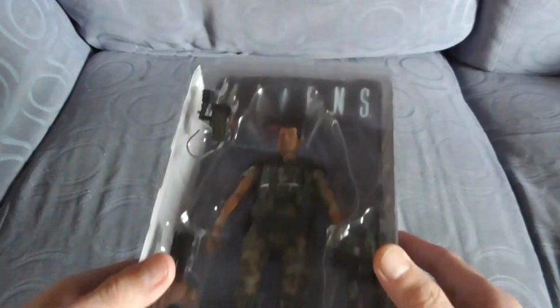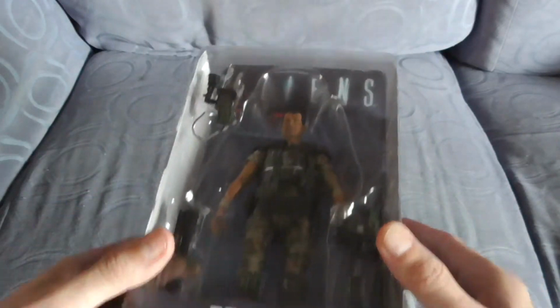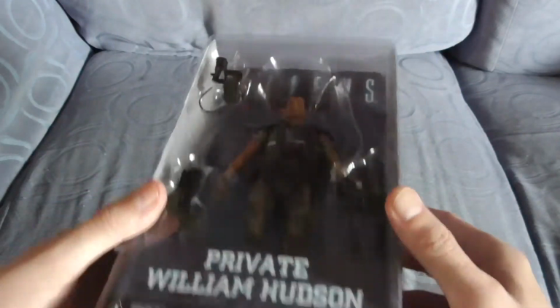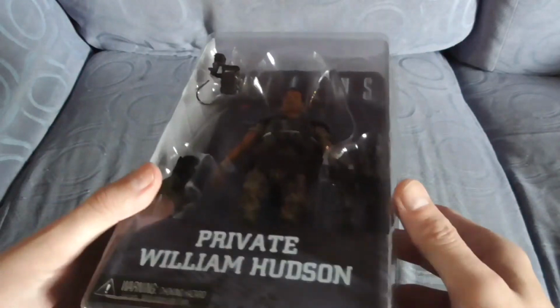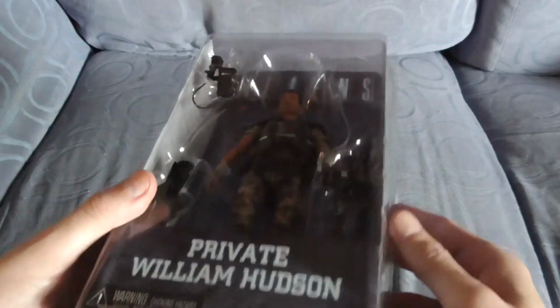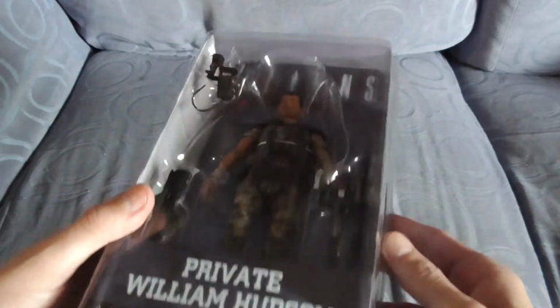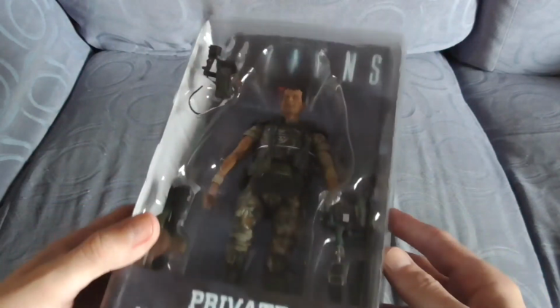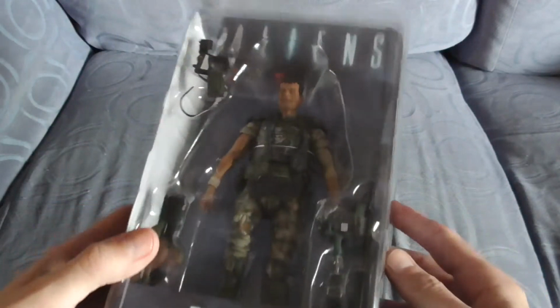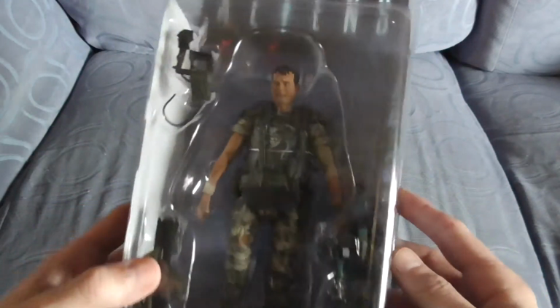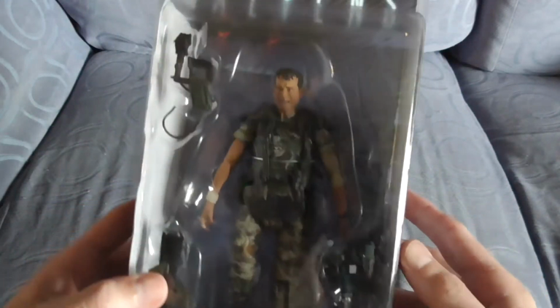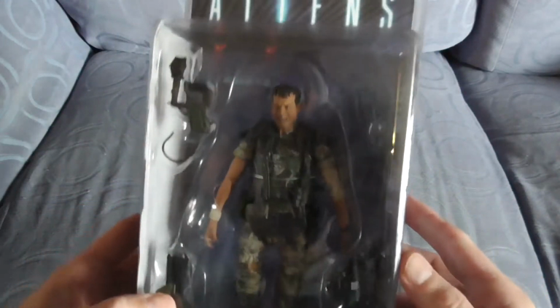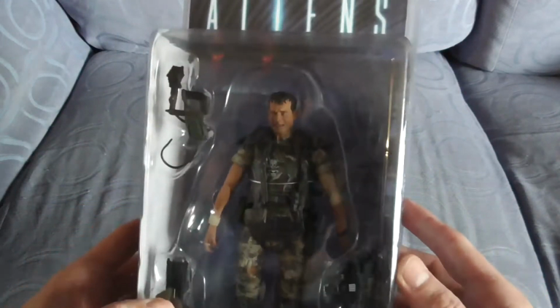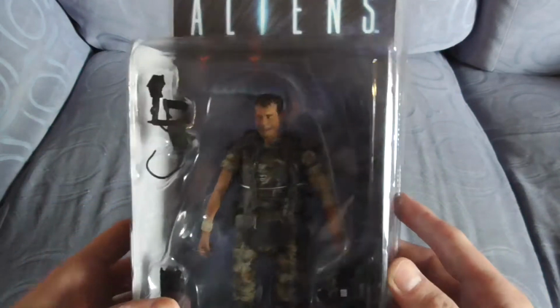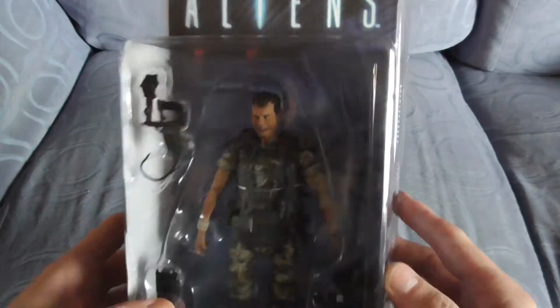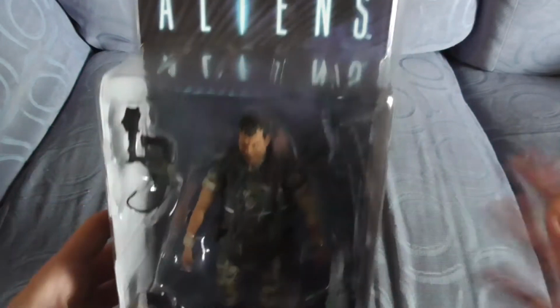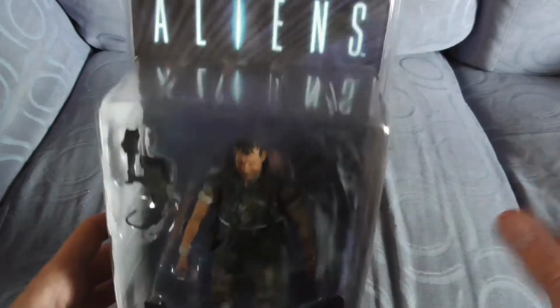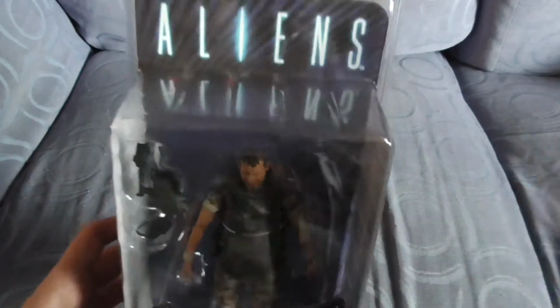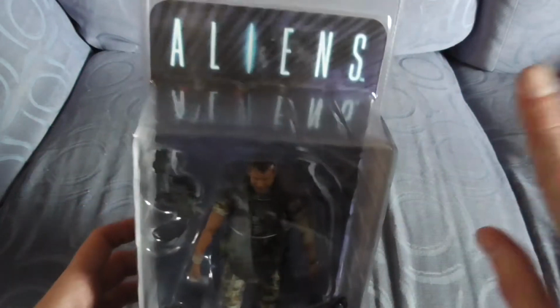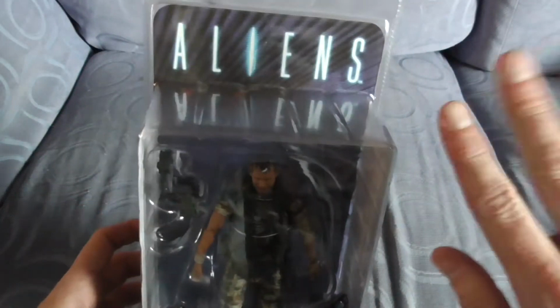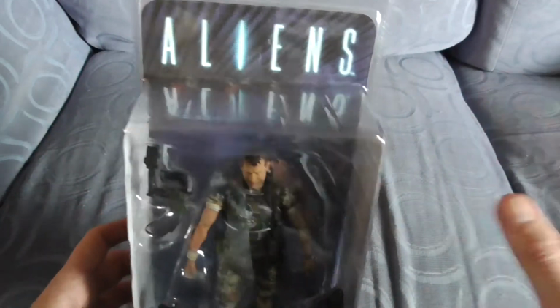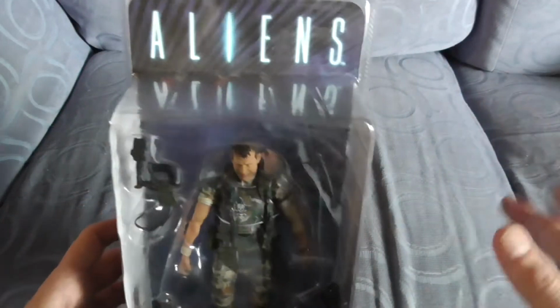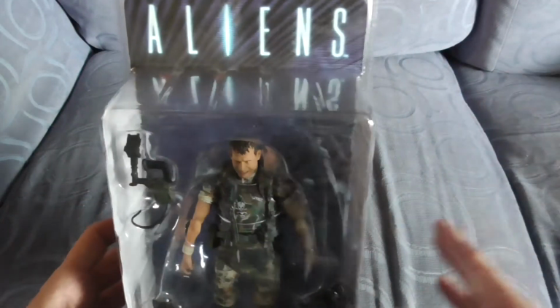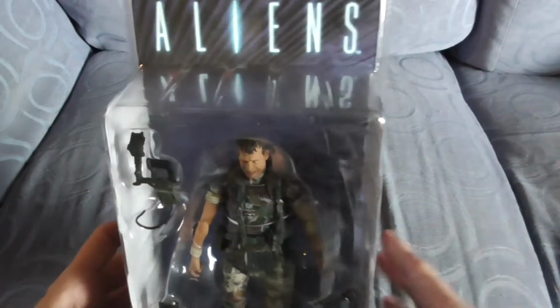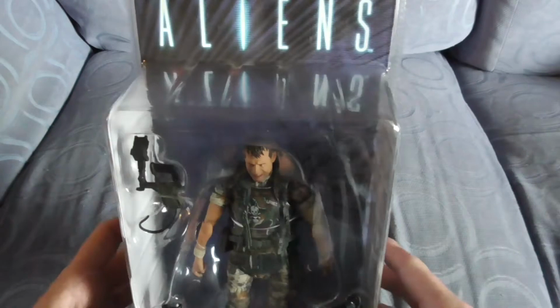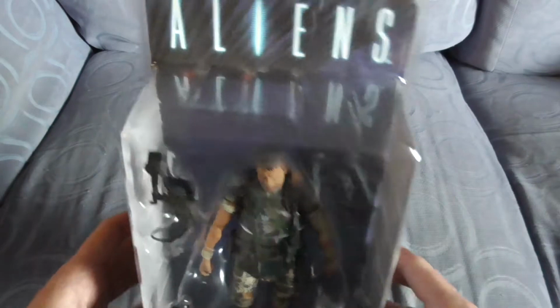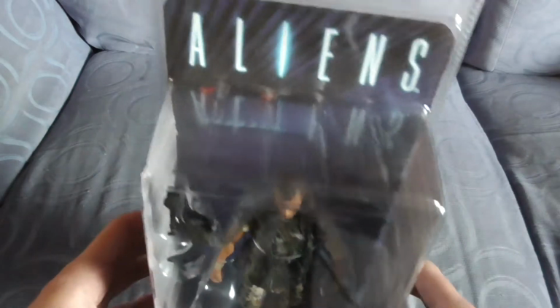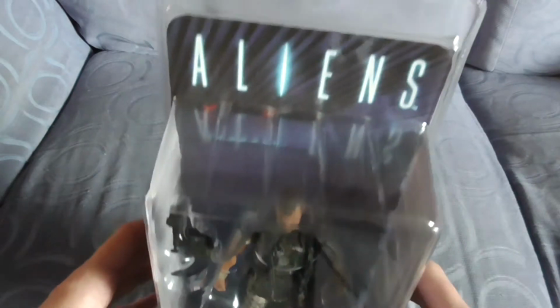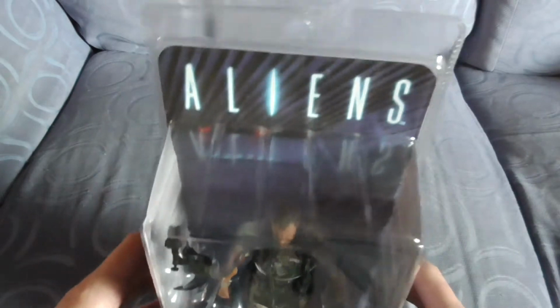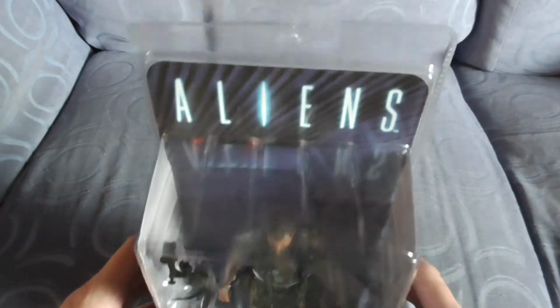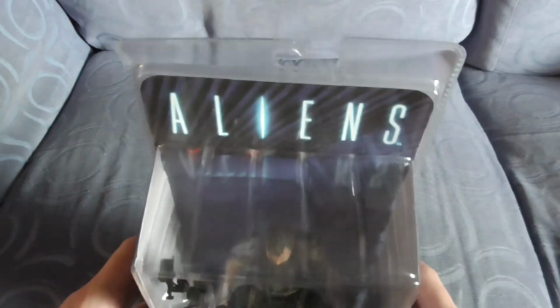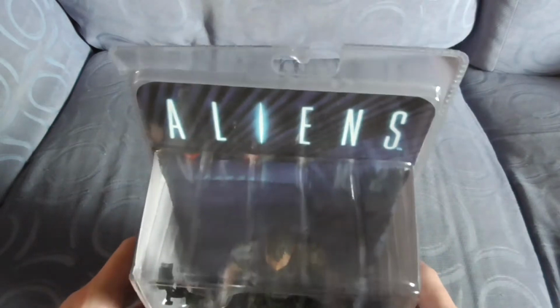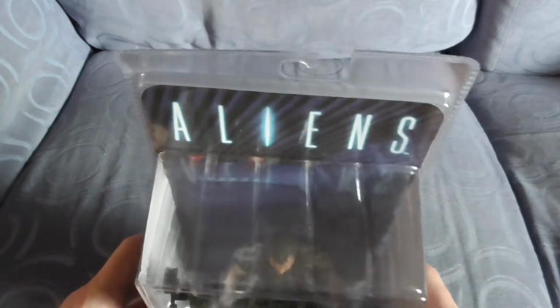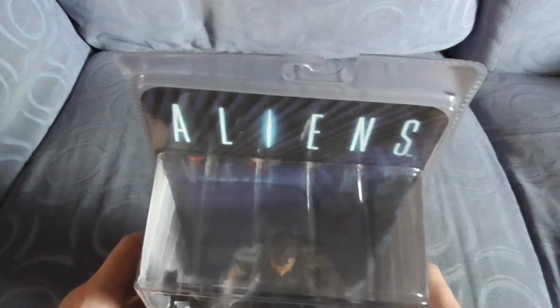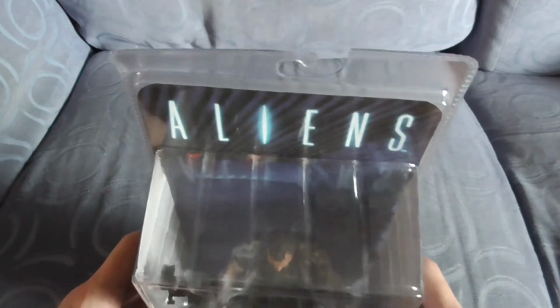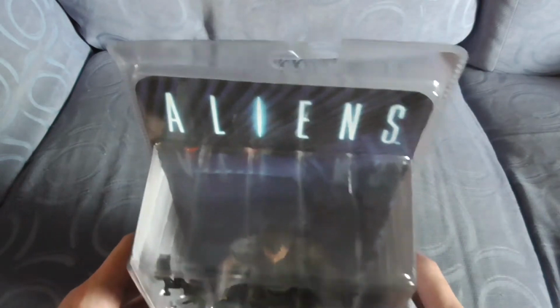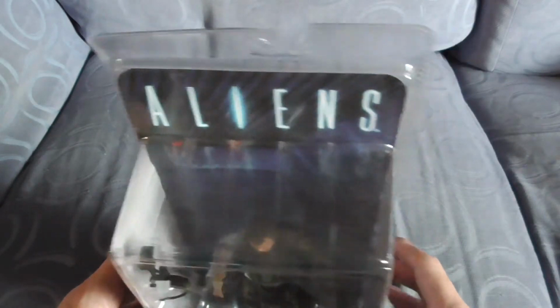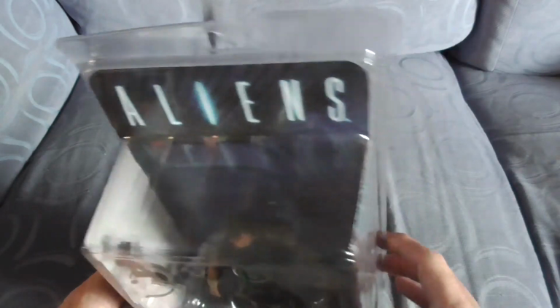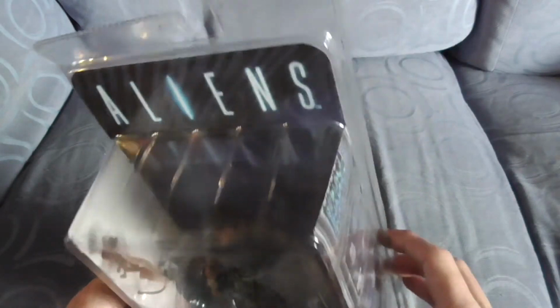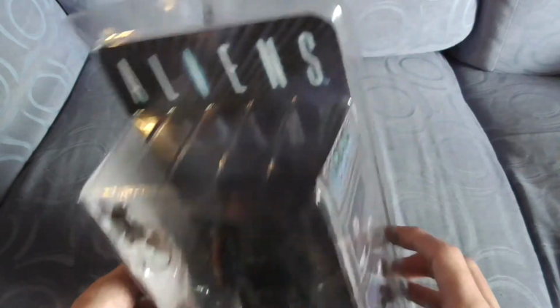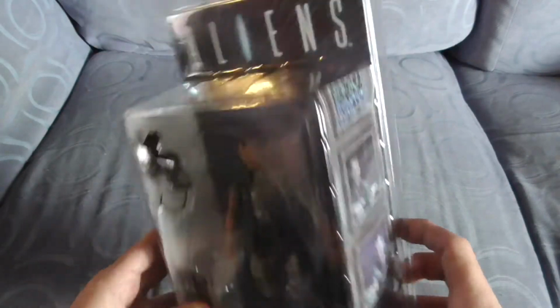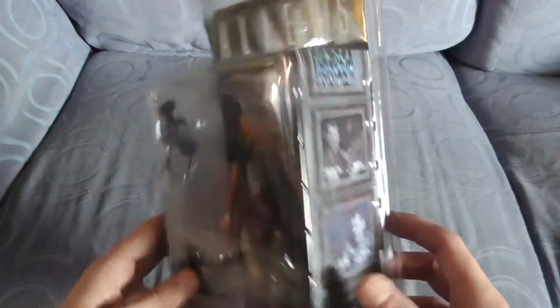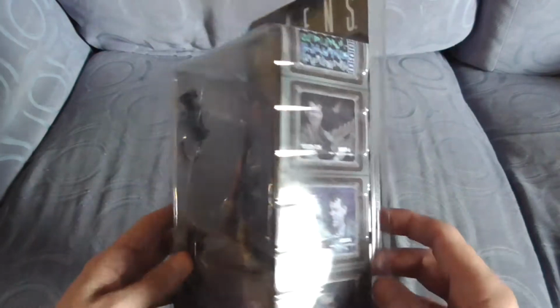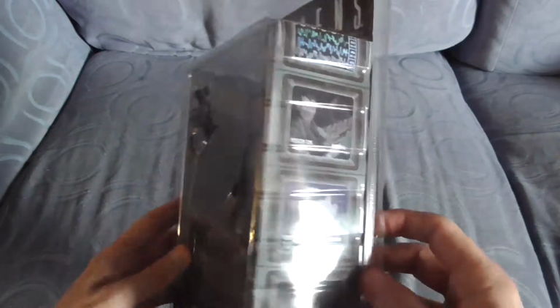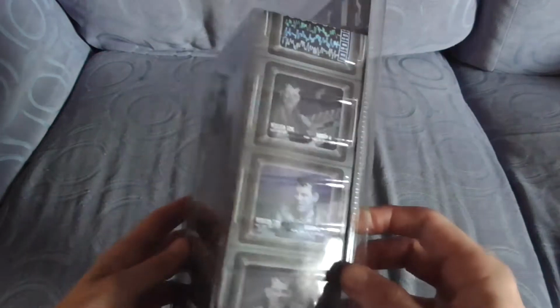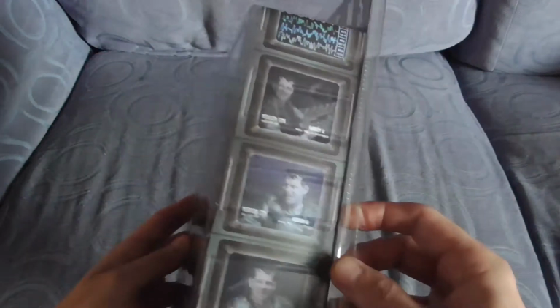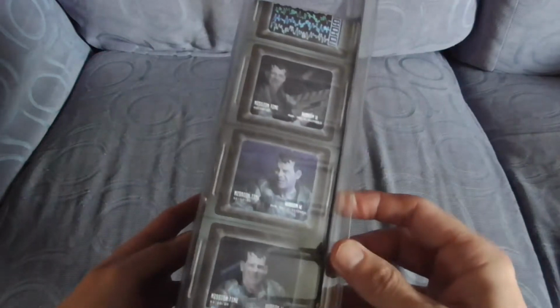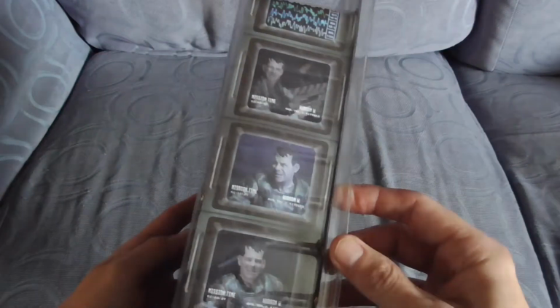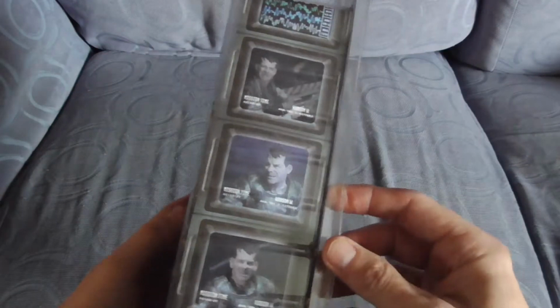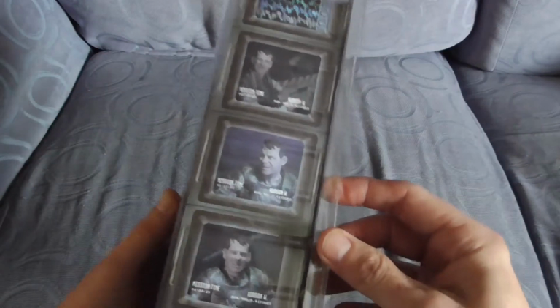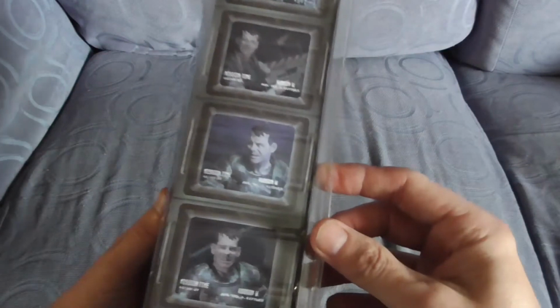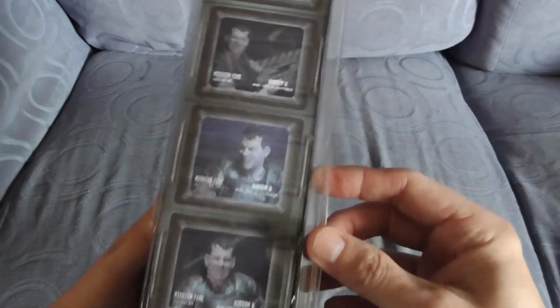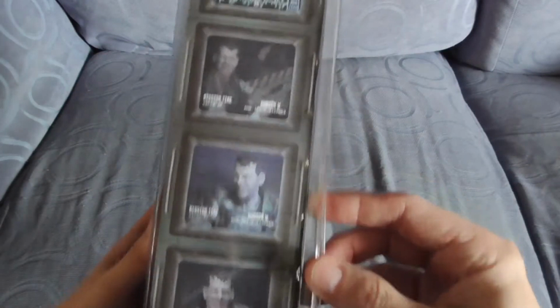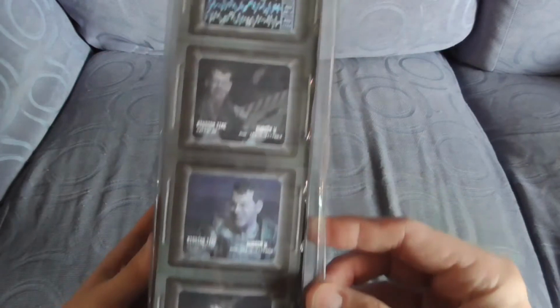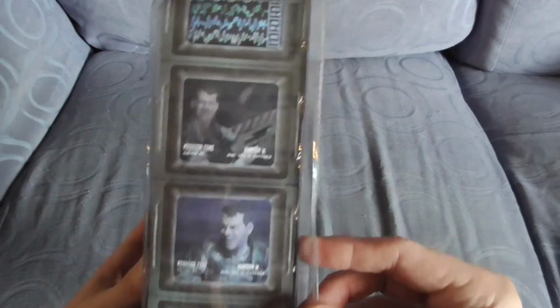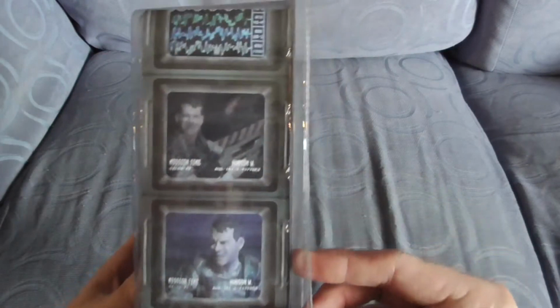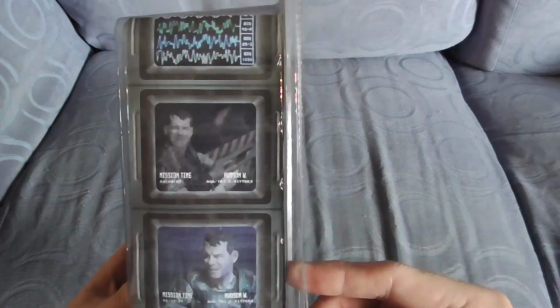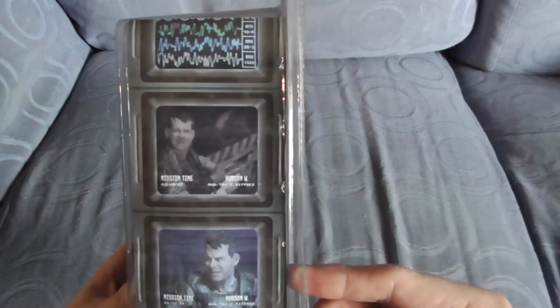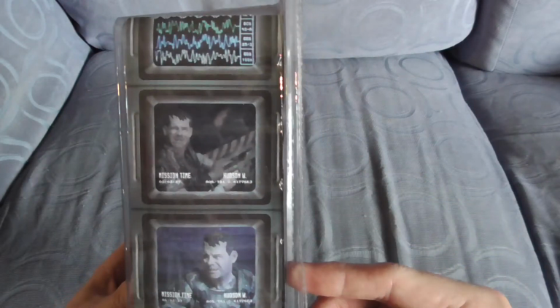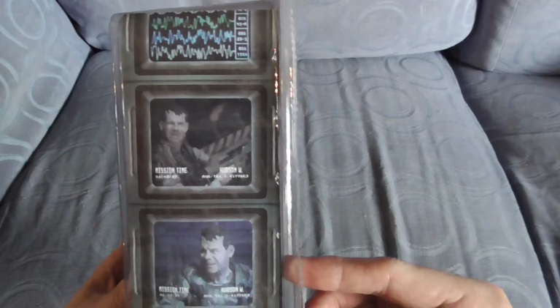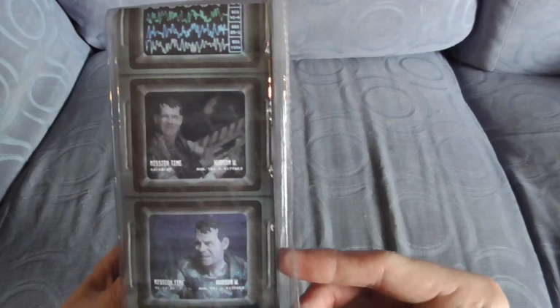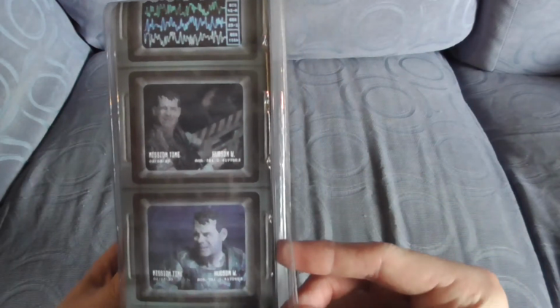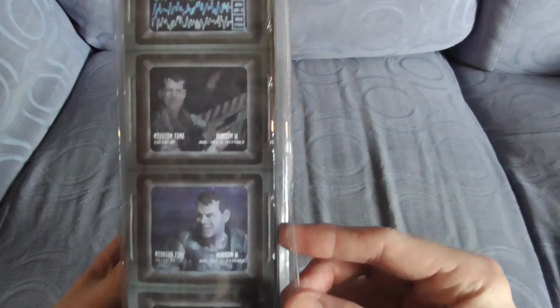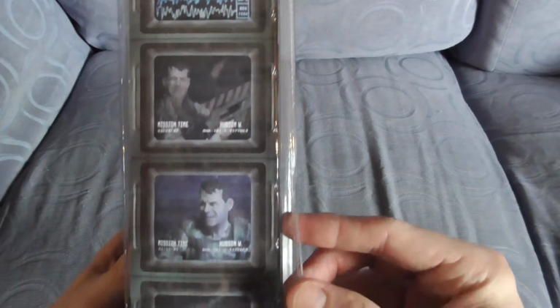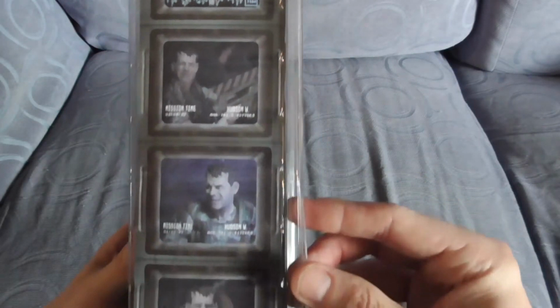I'm not going to take it out of the packaging, because I like to keep my NECA stuff nice and sealed. This was a 2013 release.